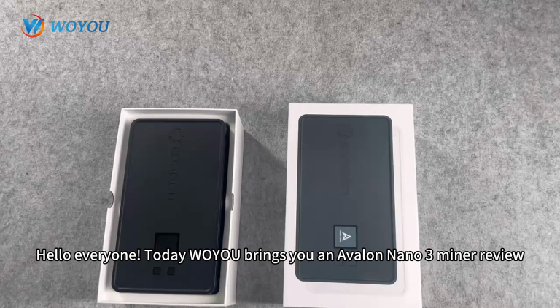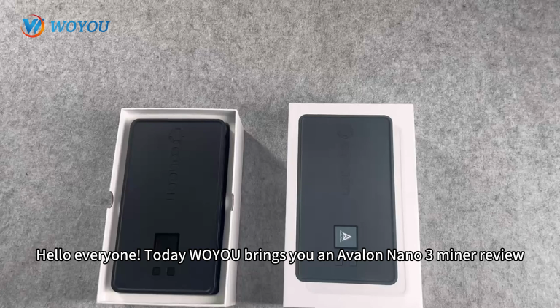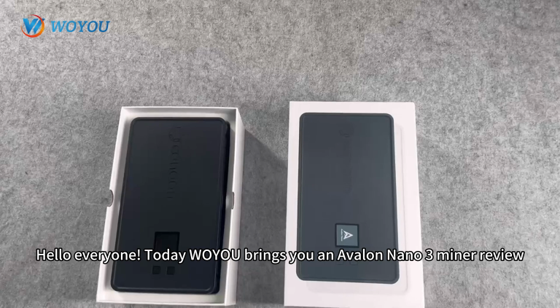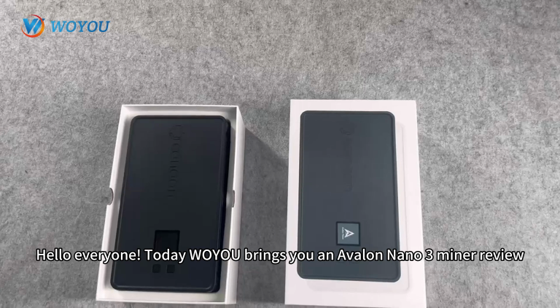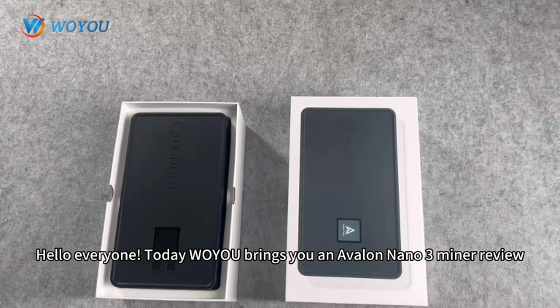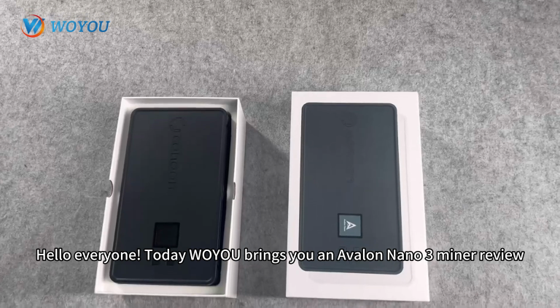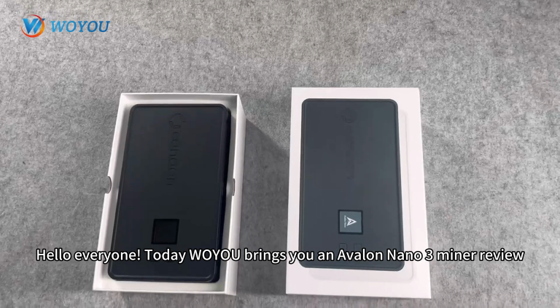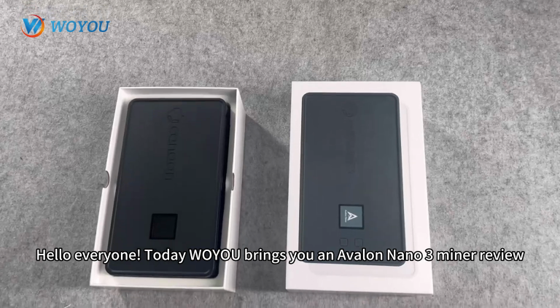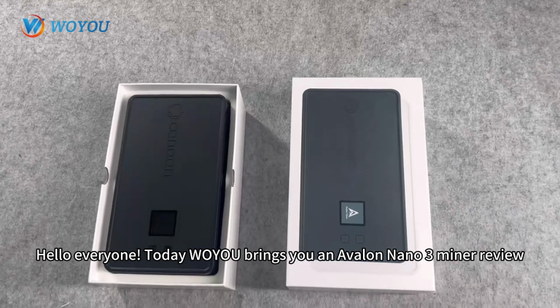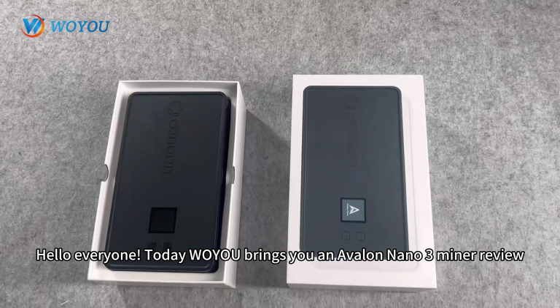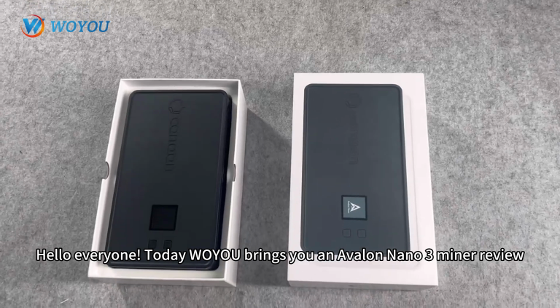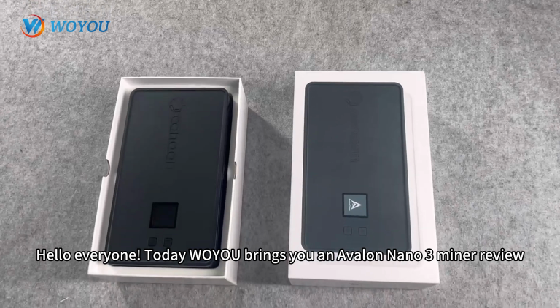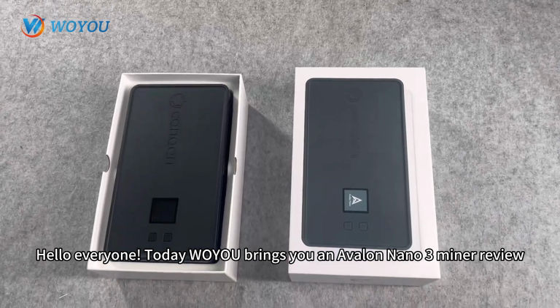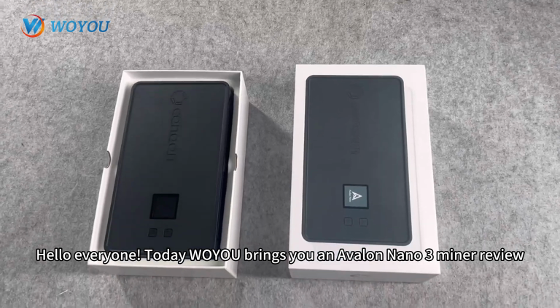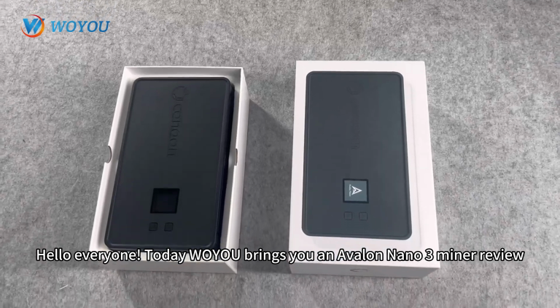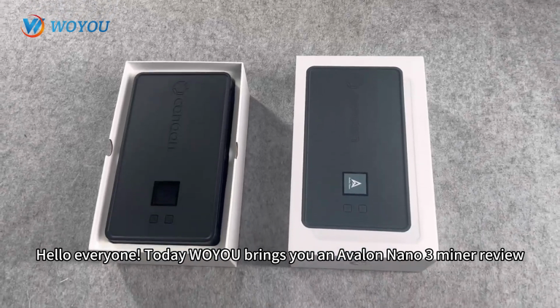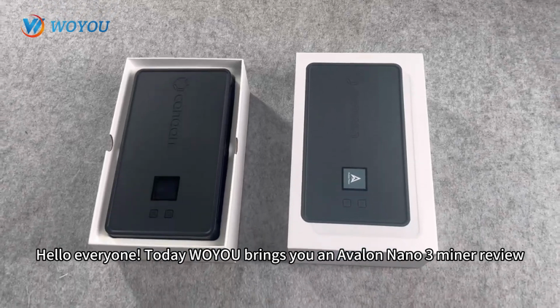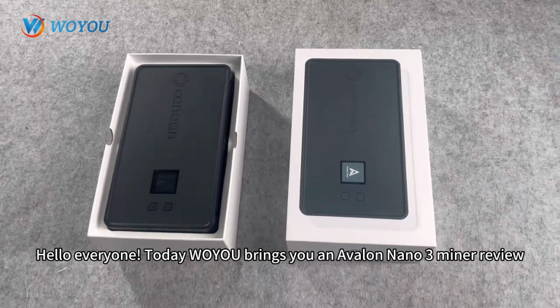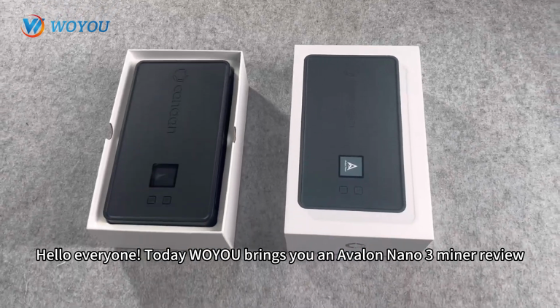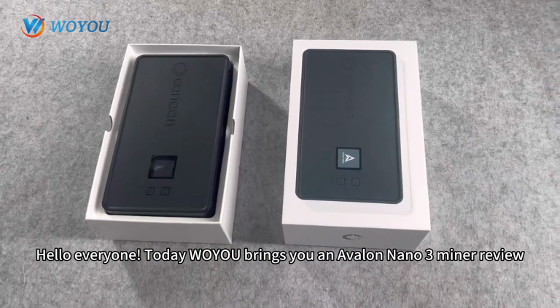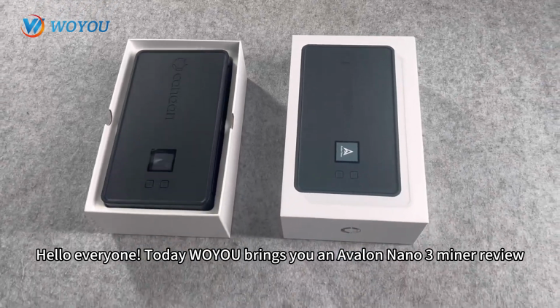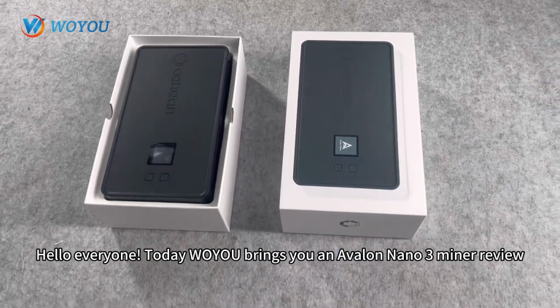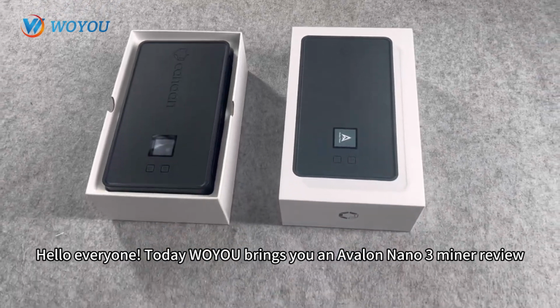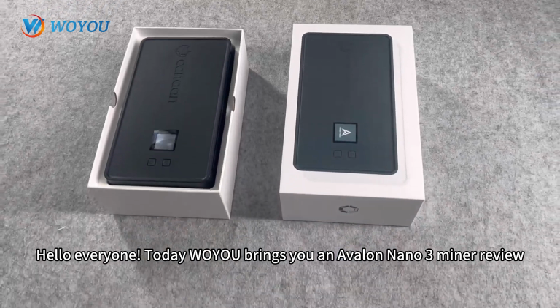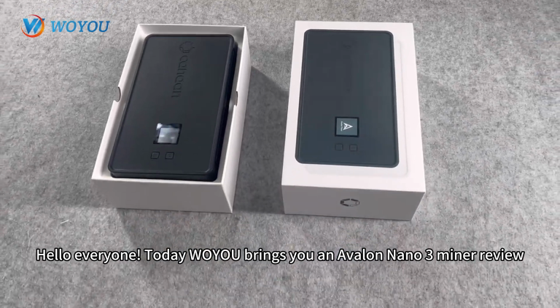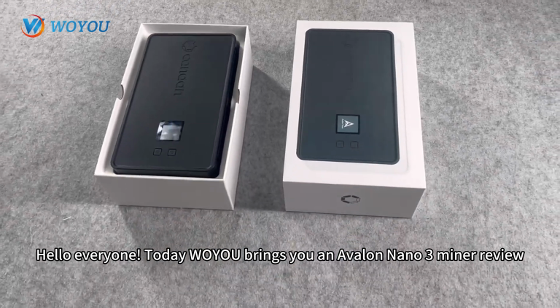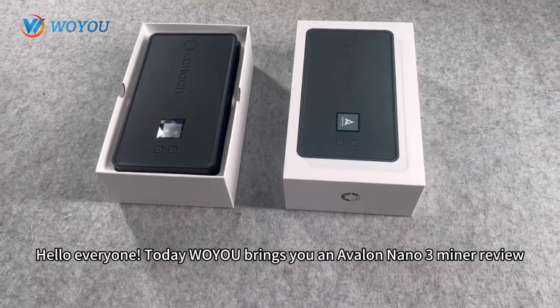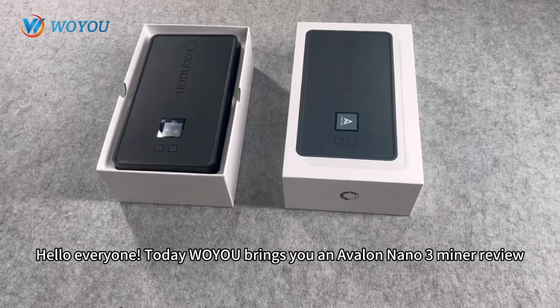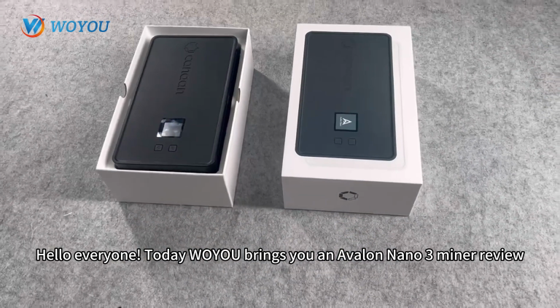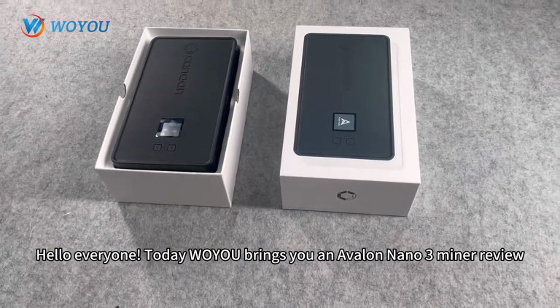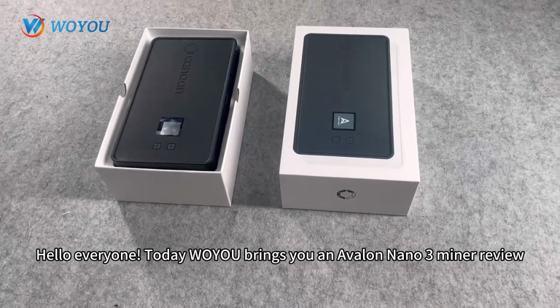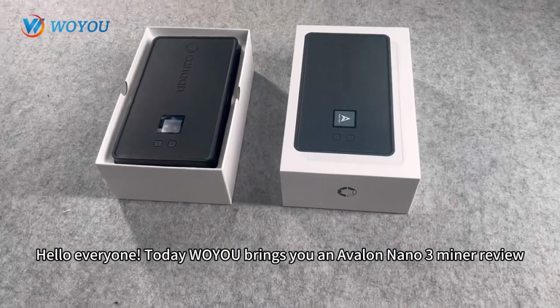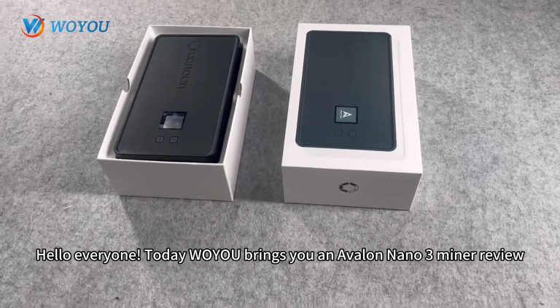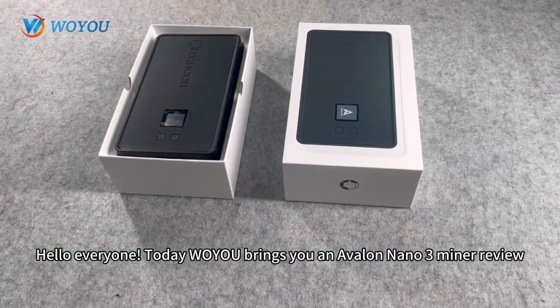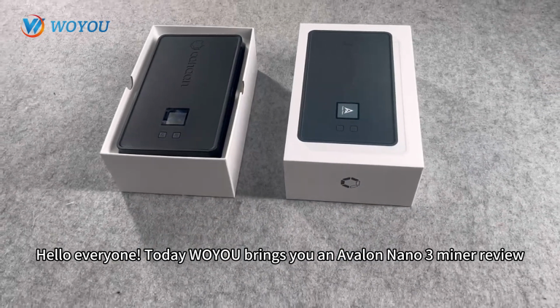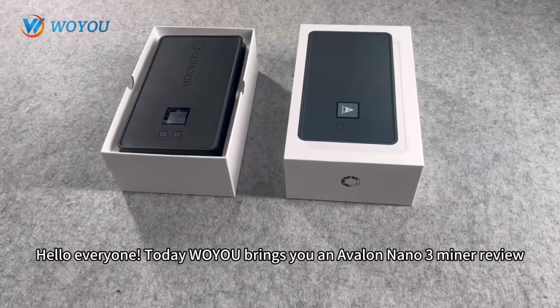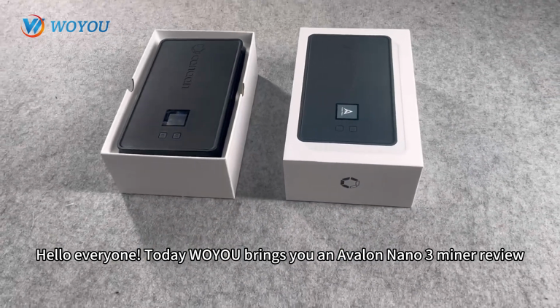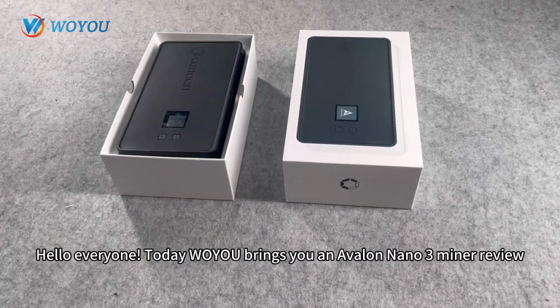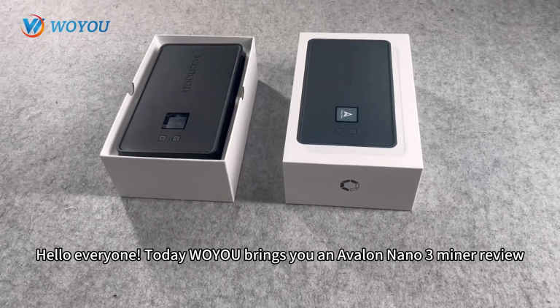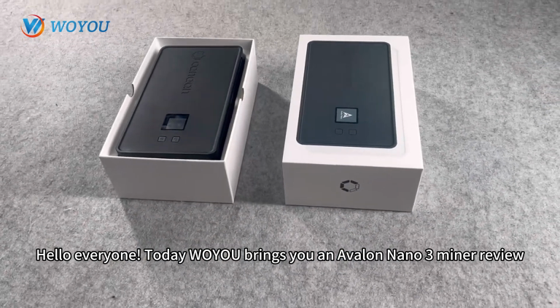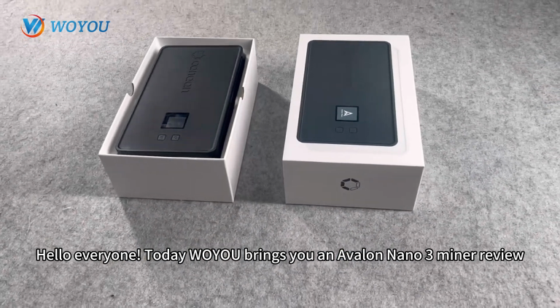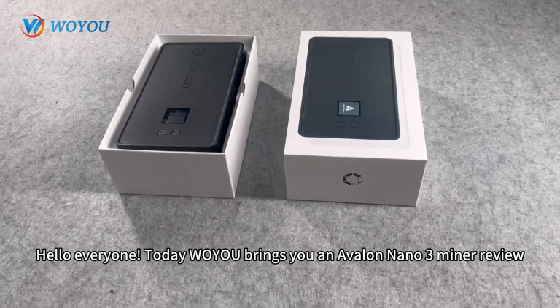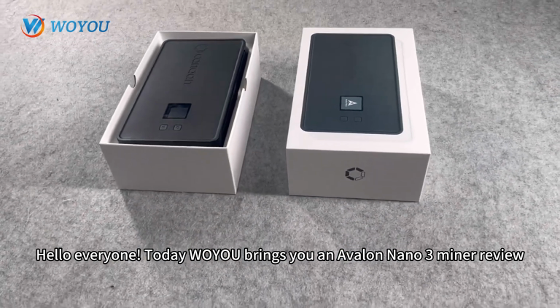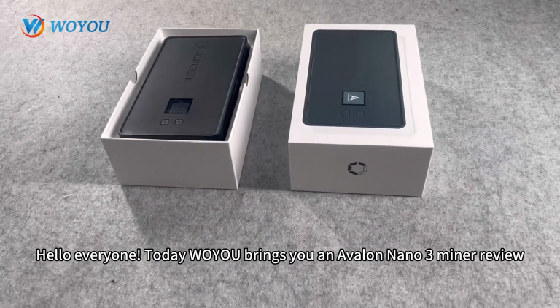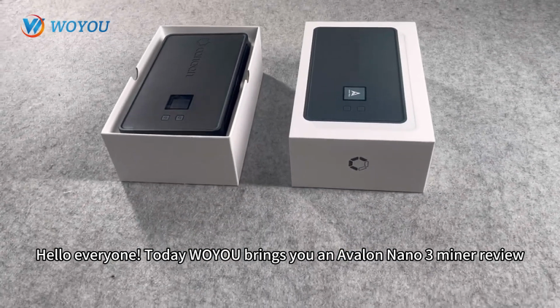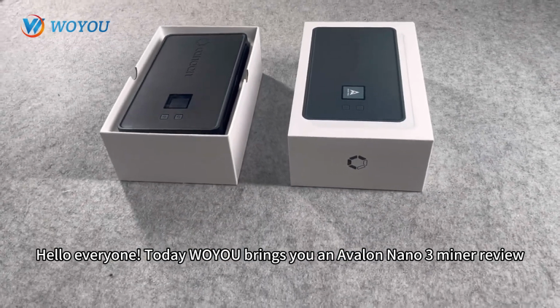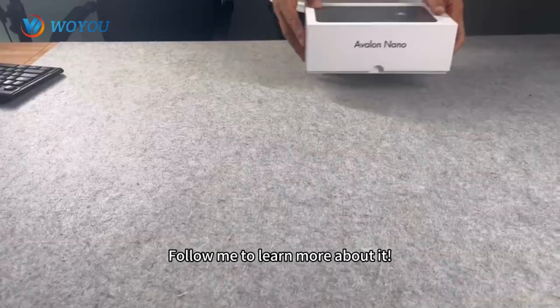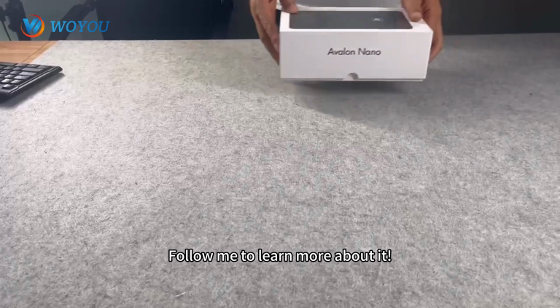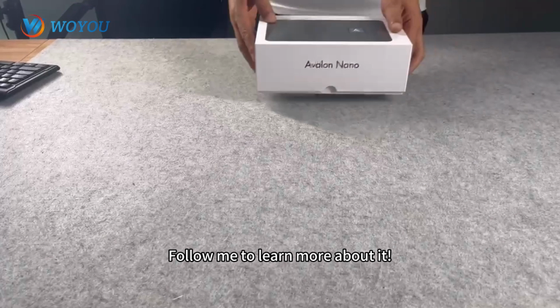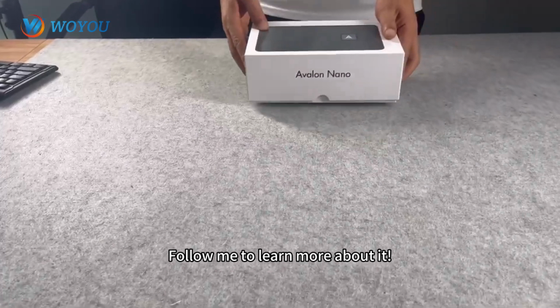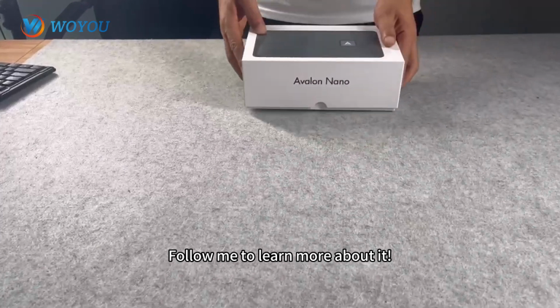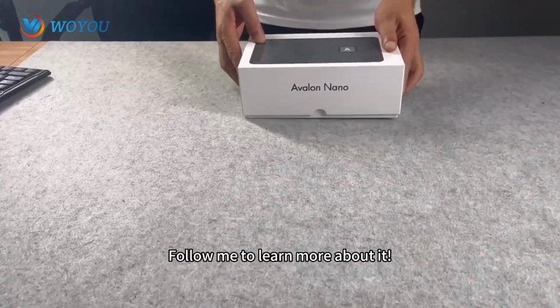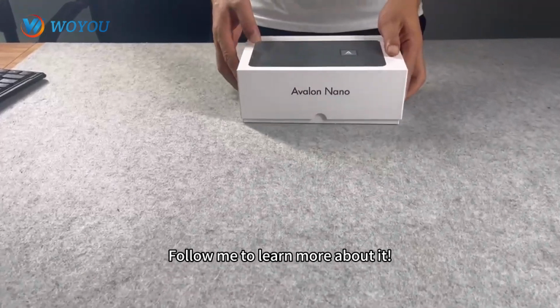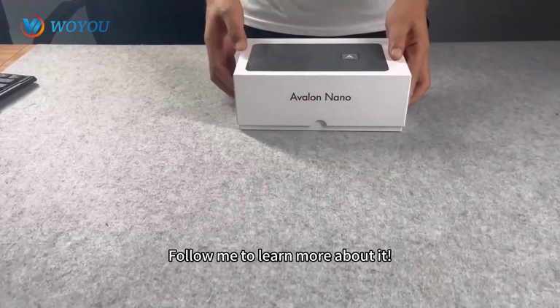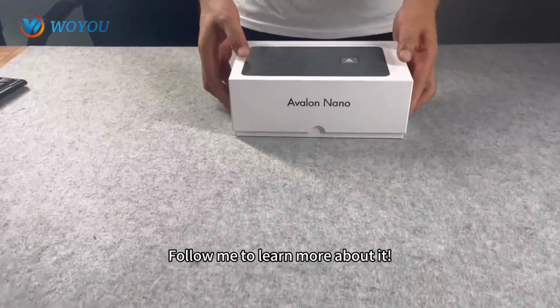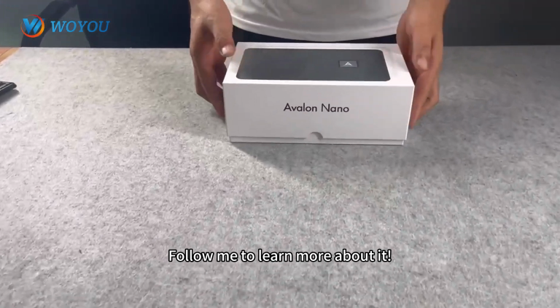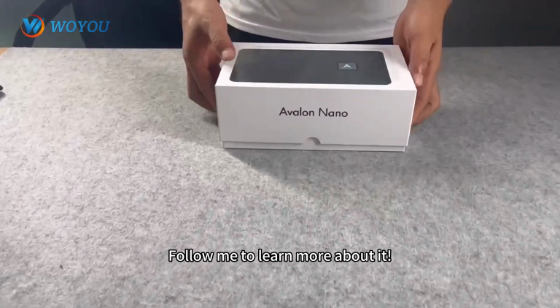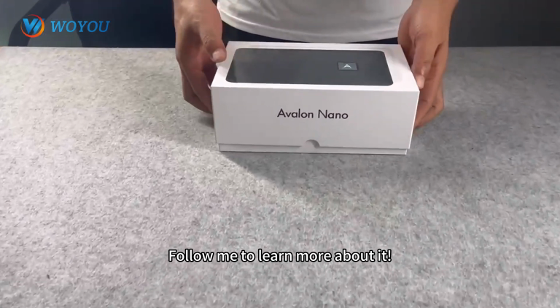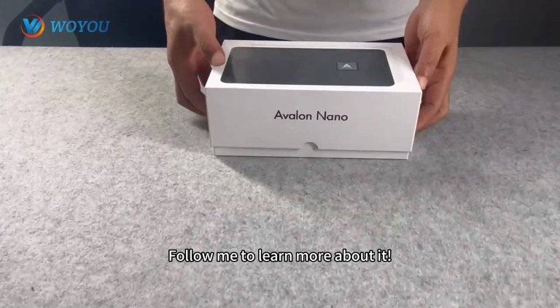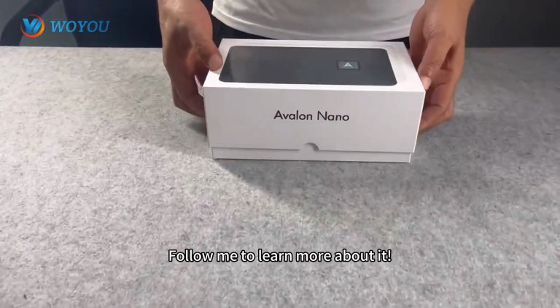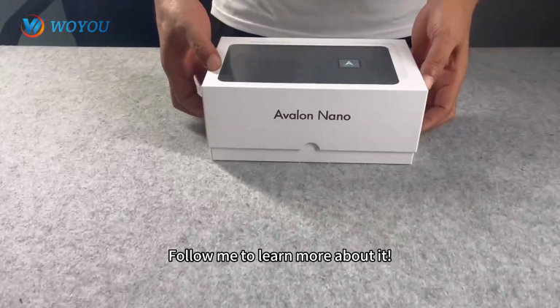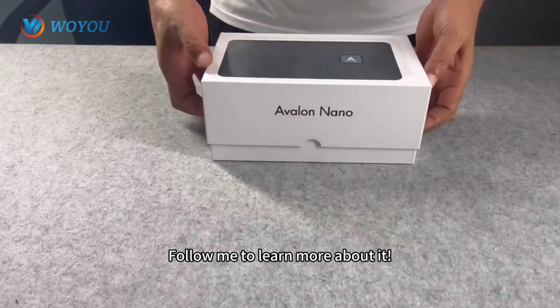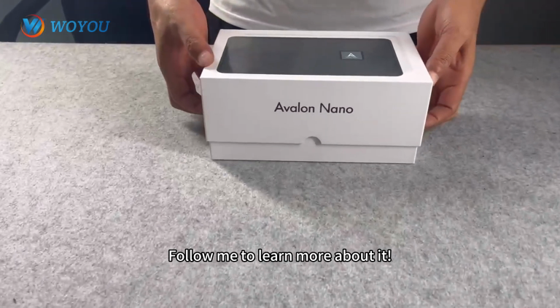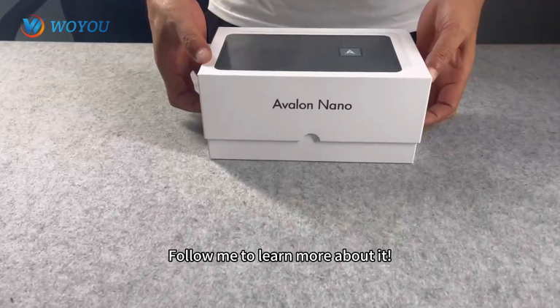Hello everyone. Today Wayu brings you an Avalon Nano 3 Miner Review. Follow me to learn more about it.